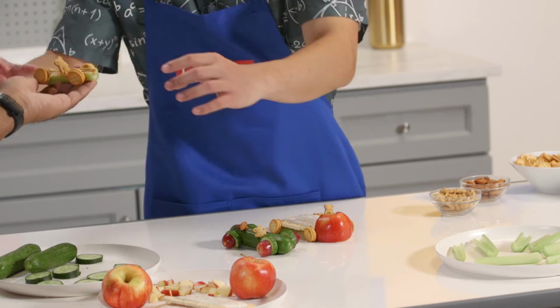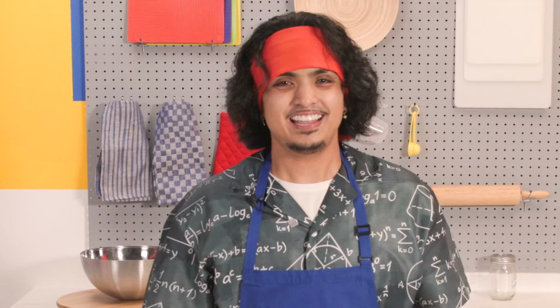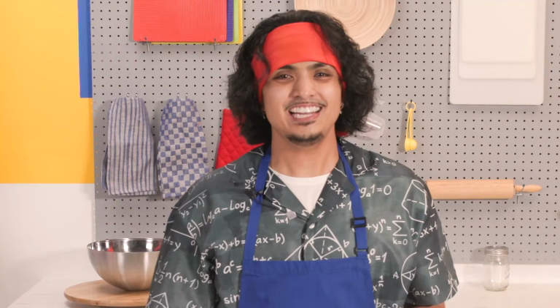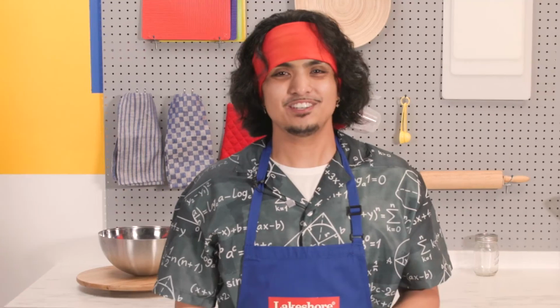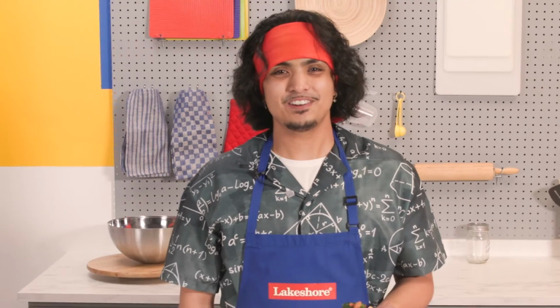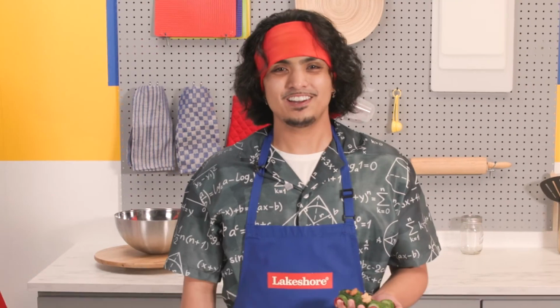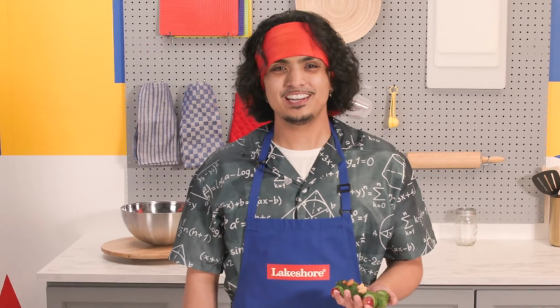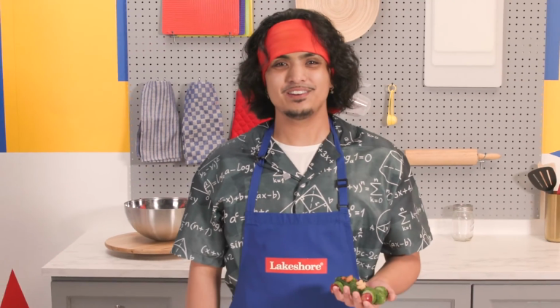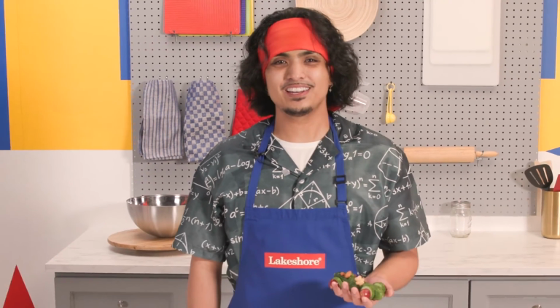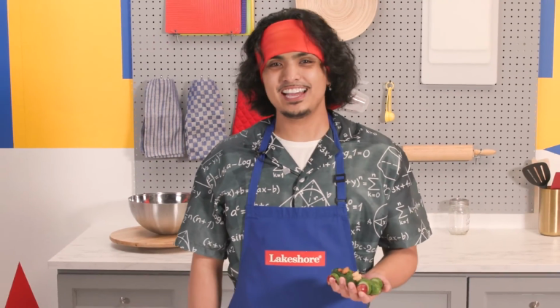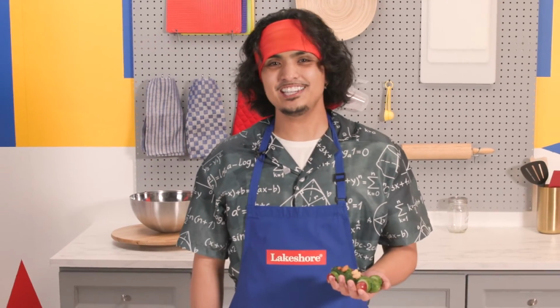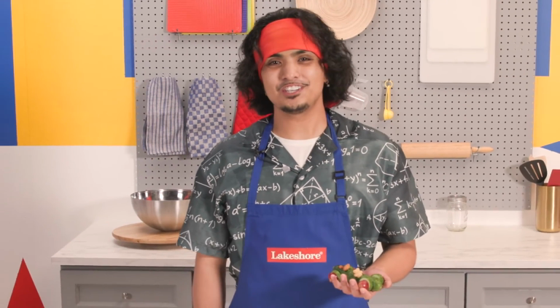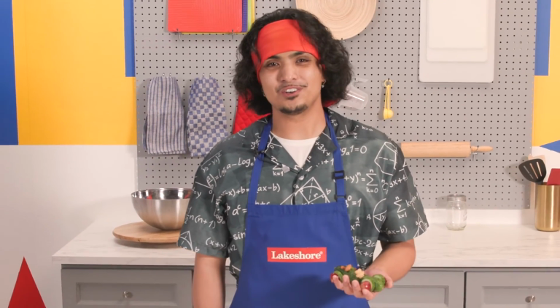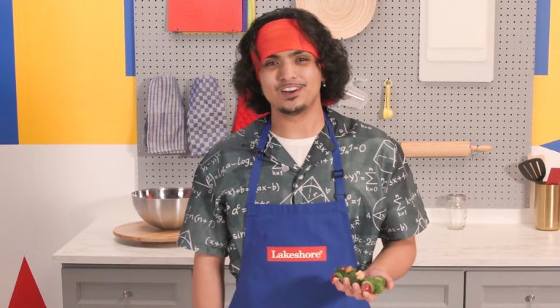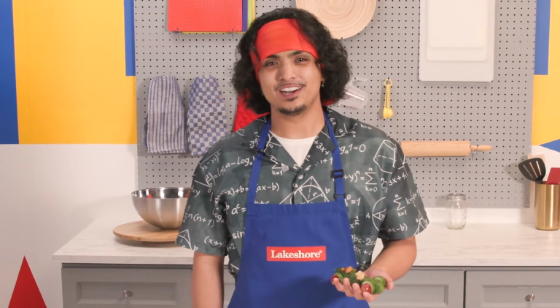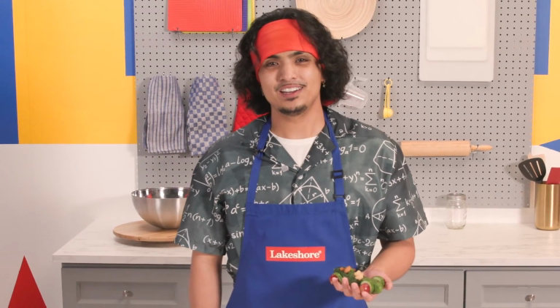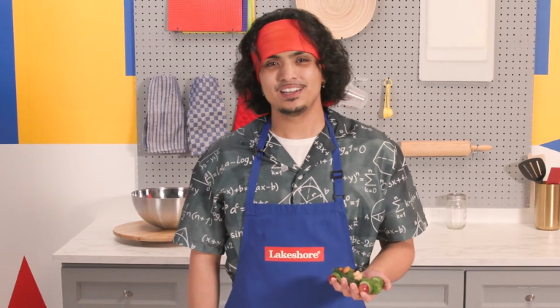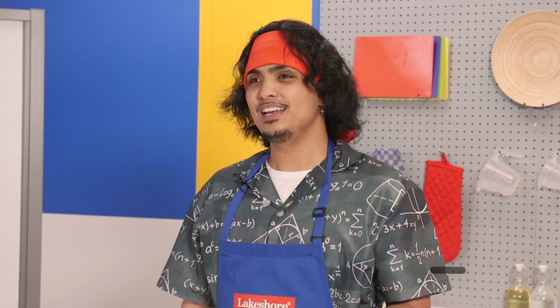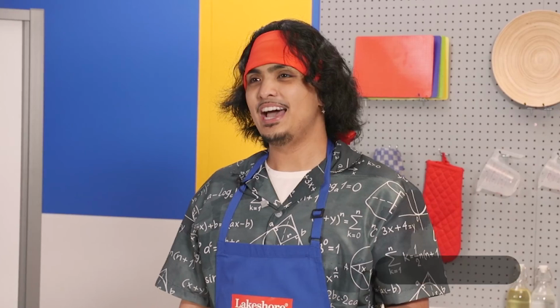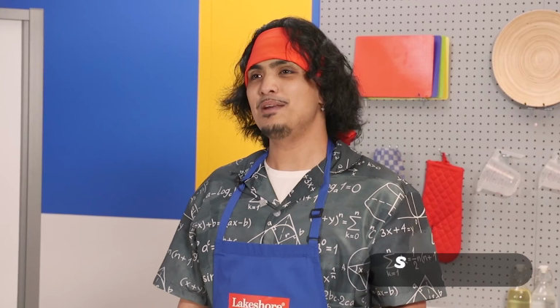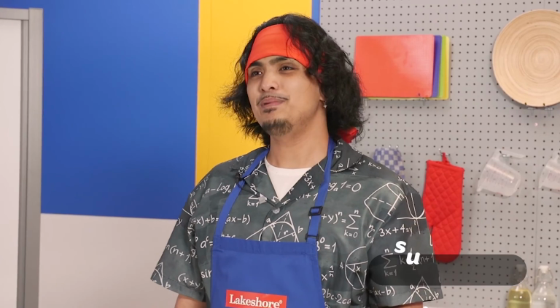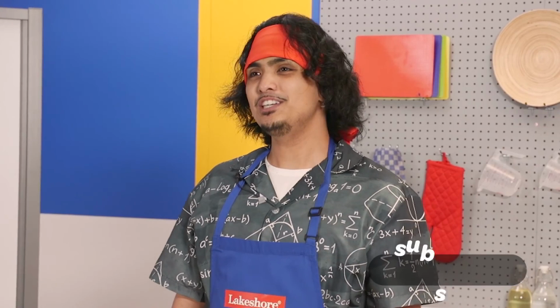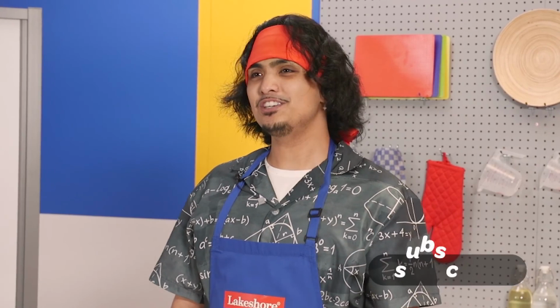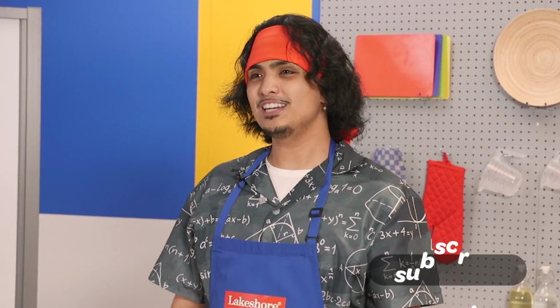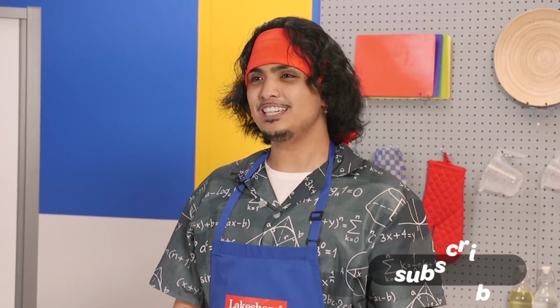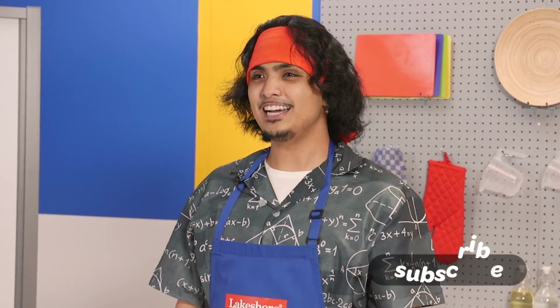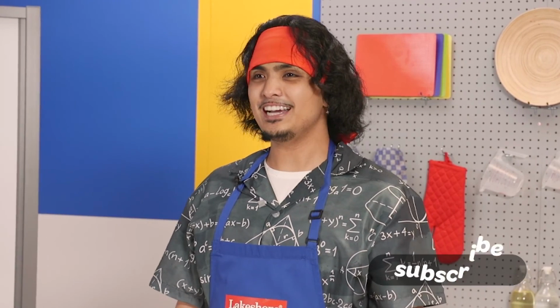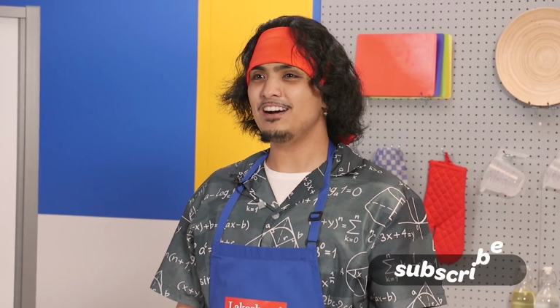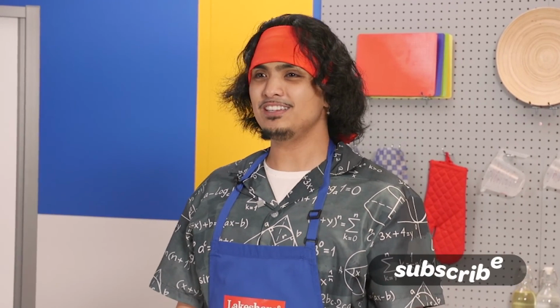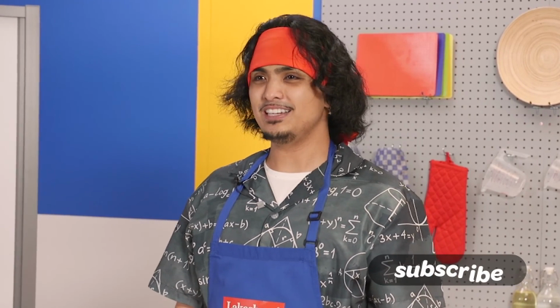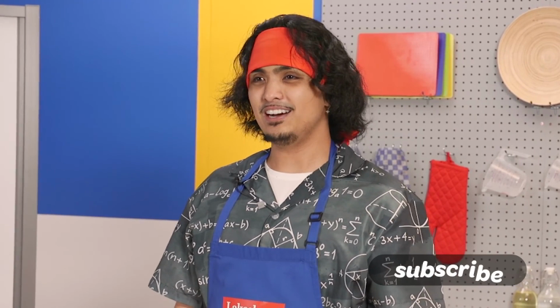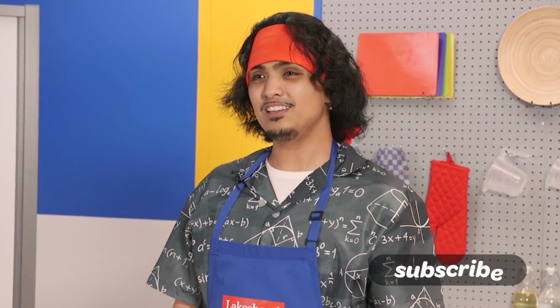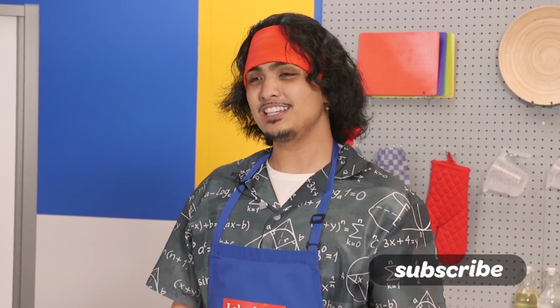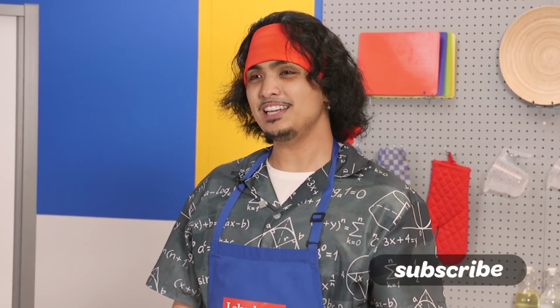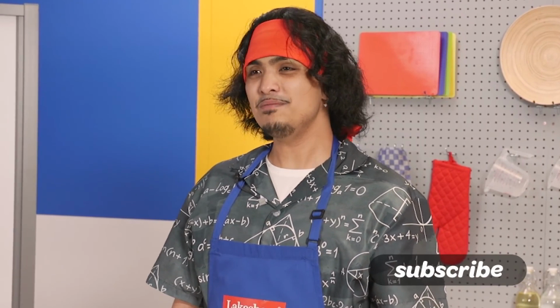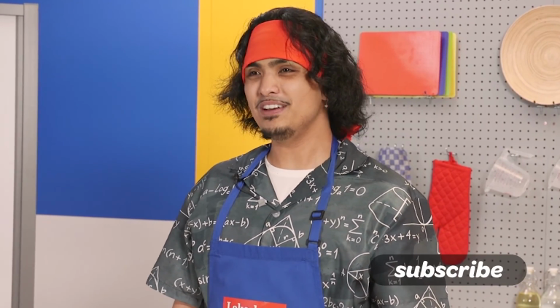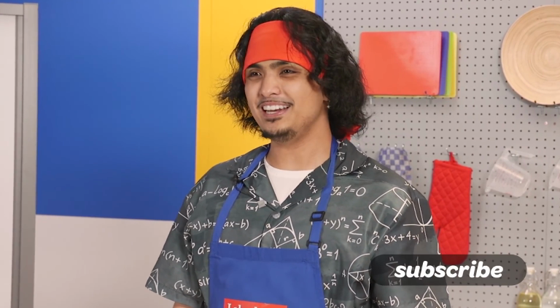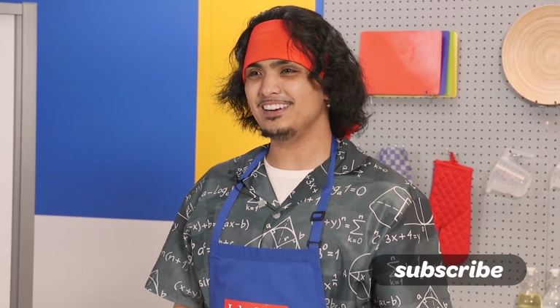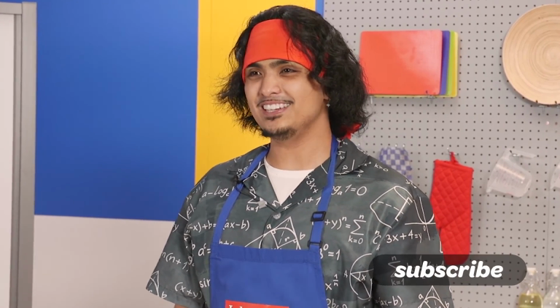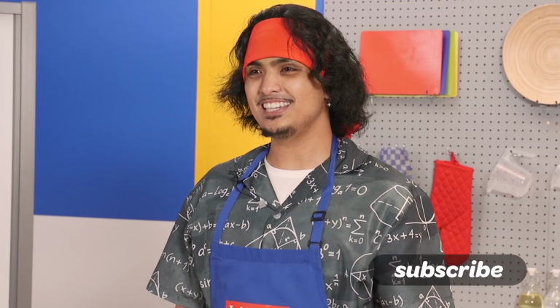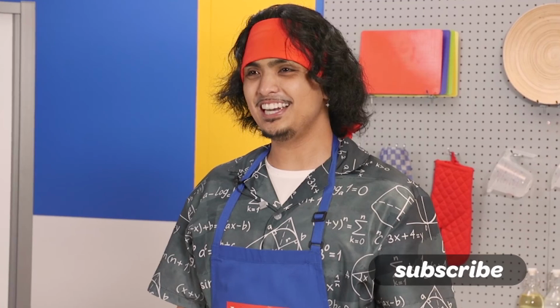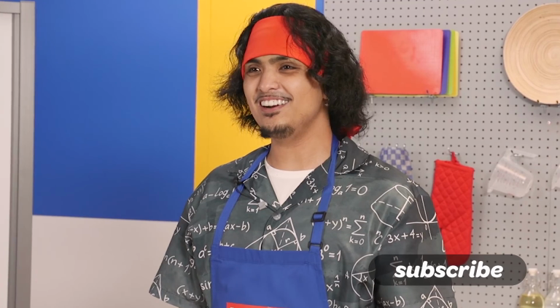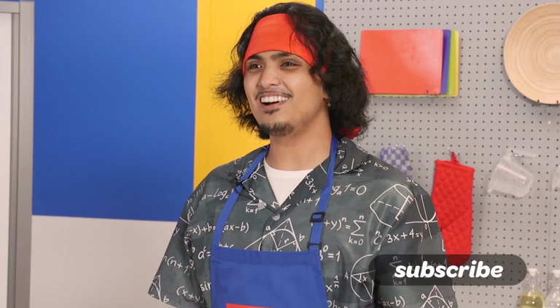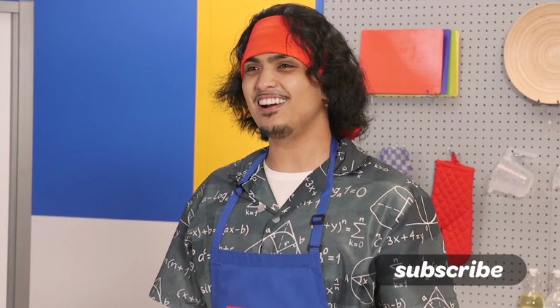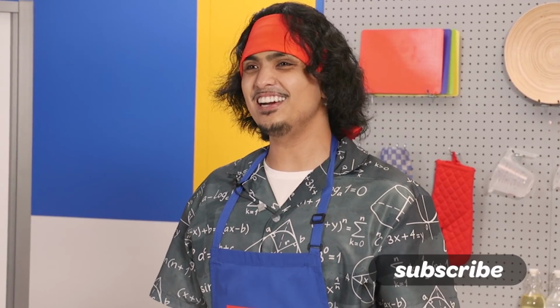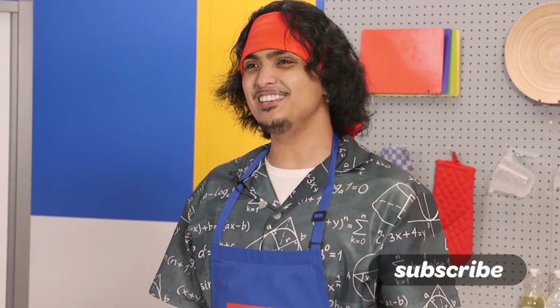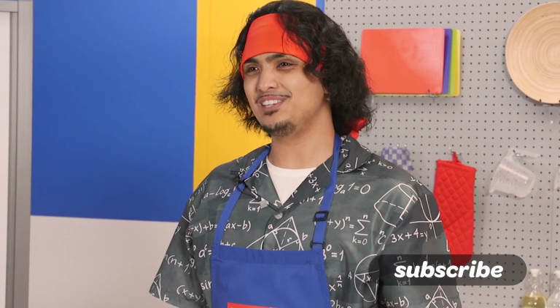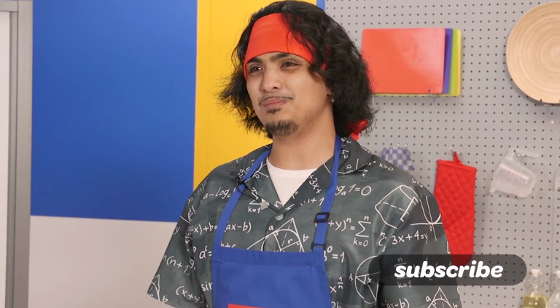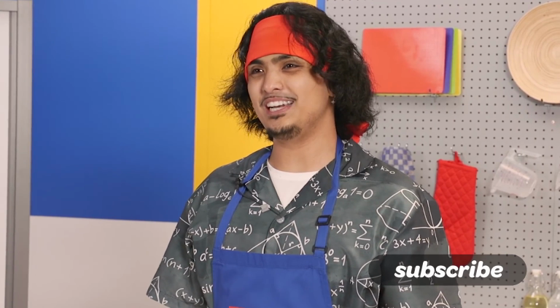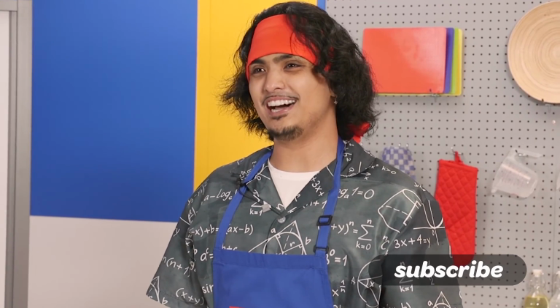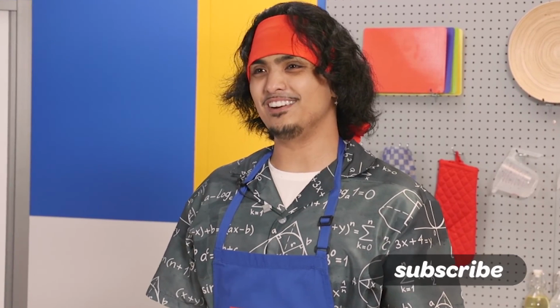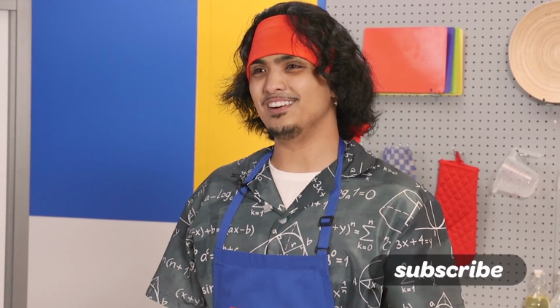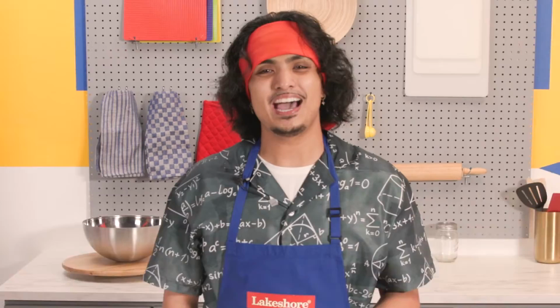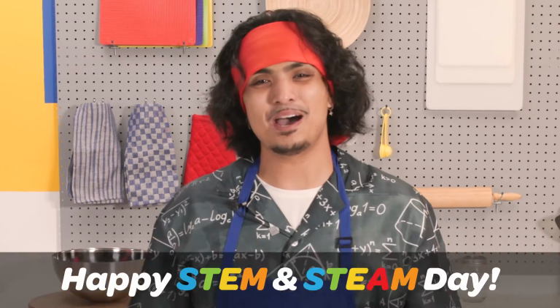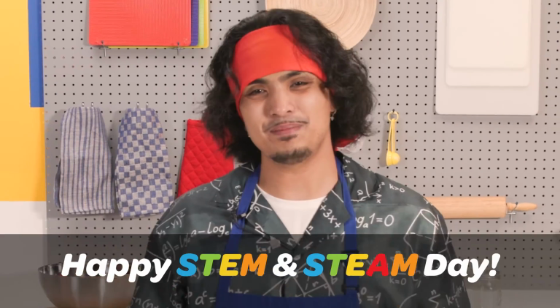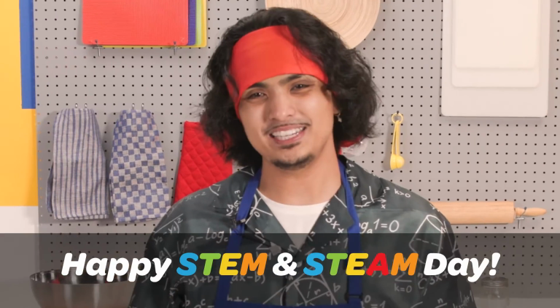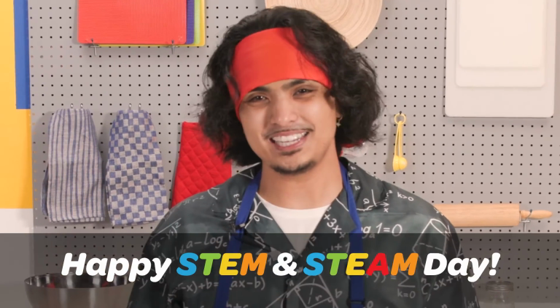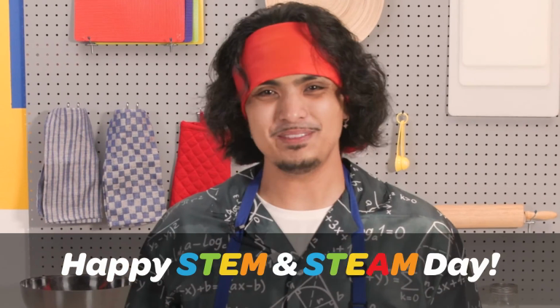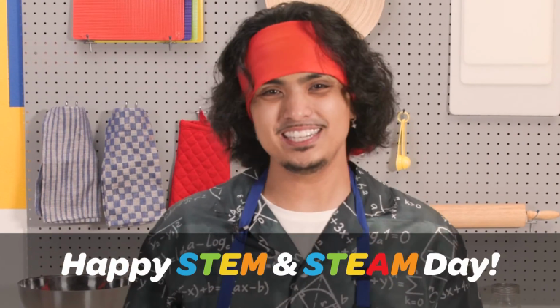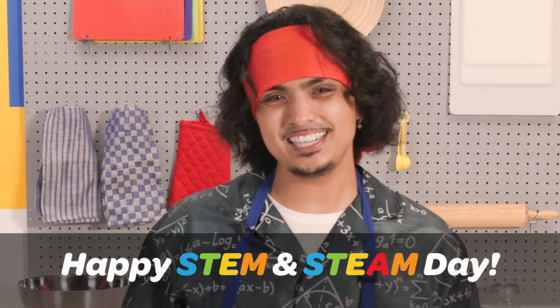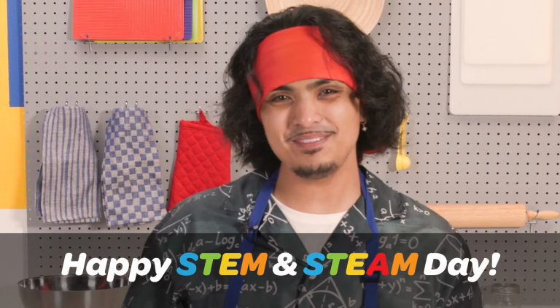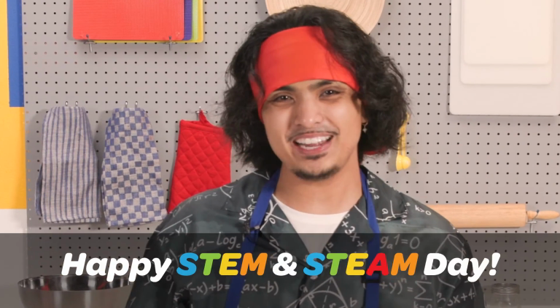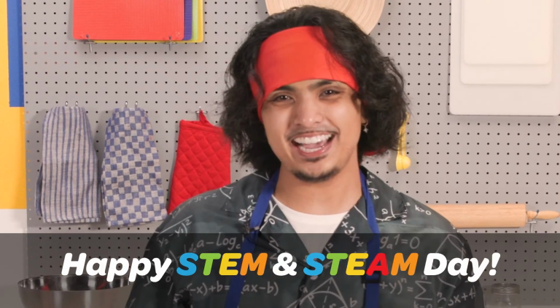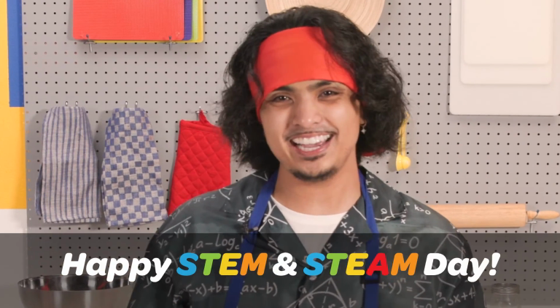Thanks for learning with Lakeshore. Be sure to check out the other STEAM videos here on our YouTube channel. Happy STEM and STEAM Day!